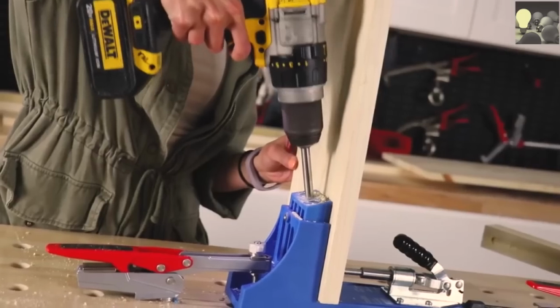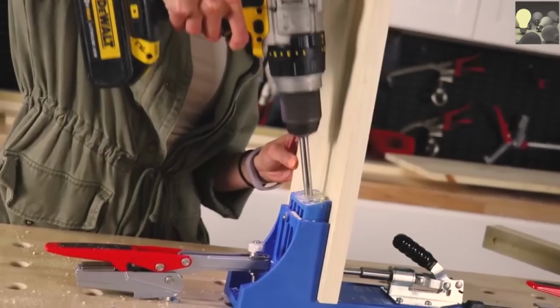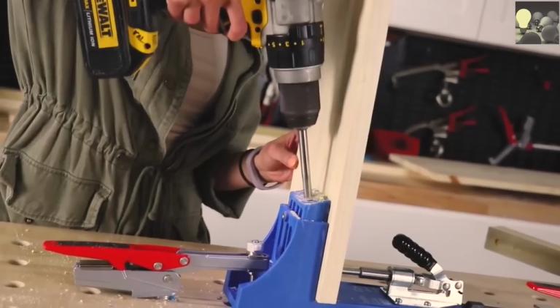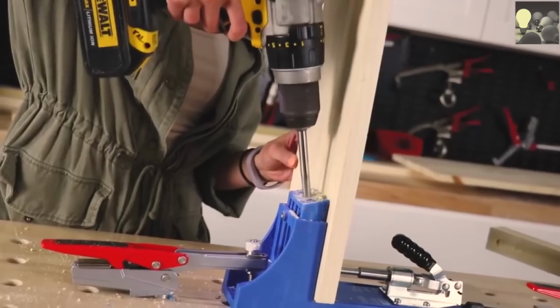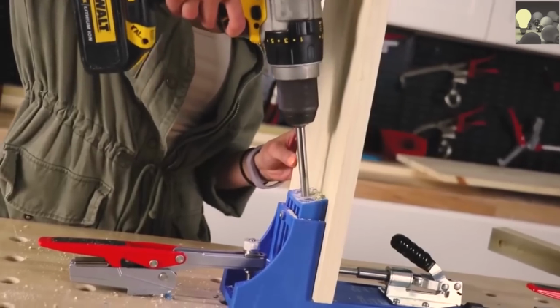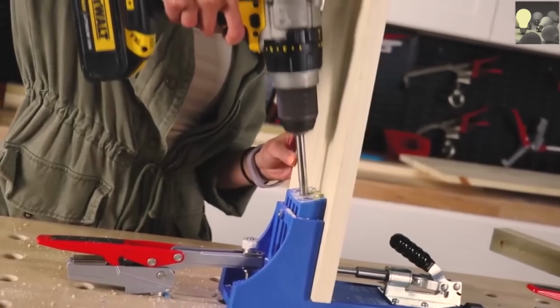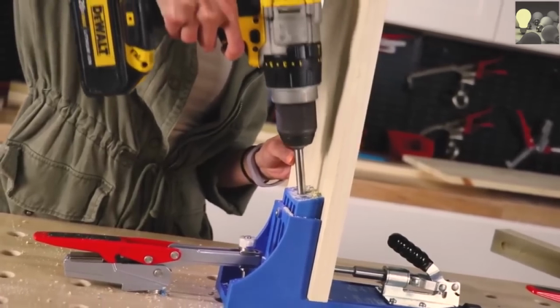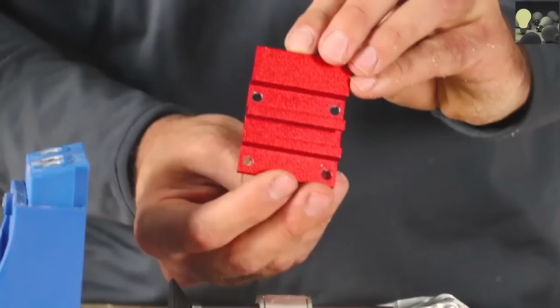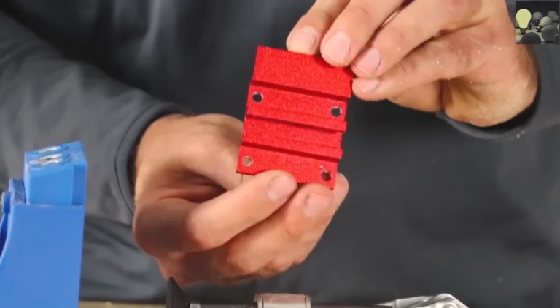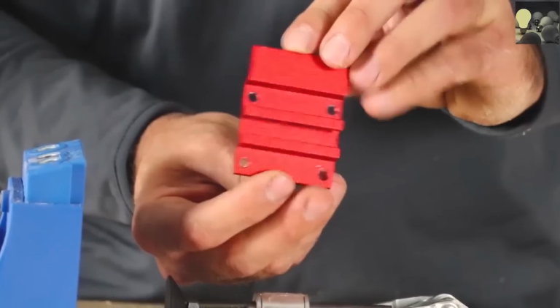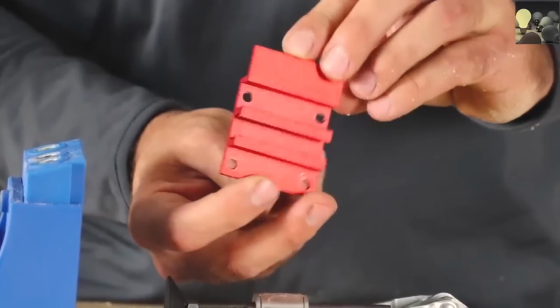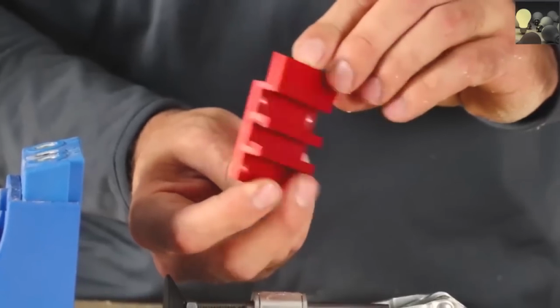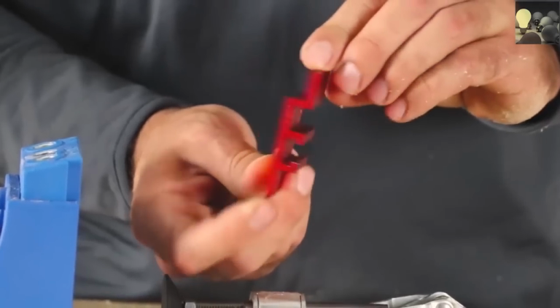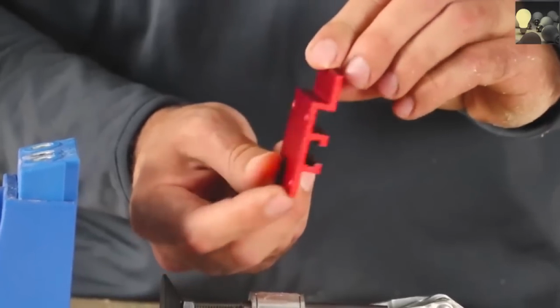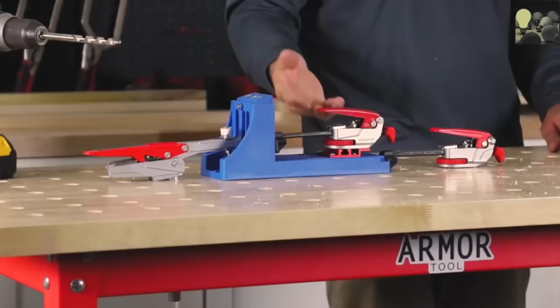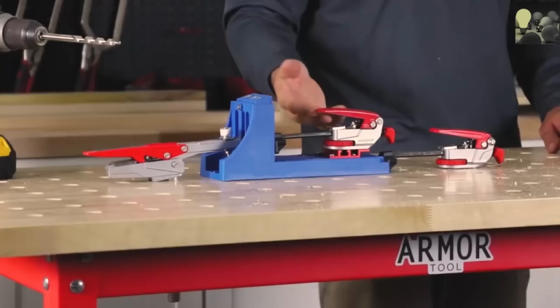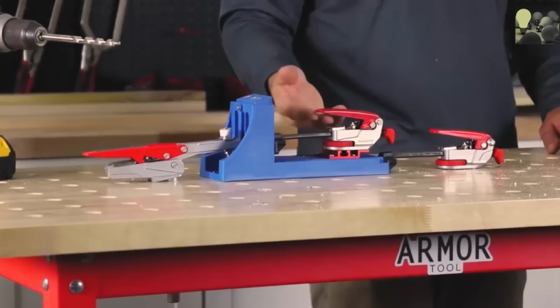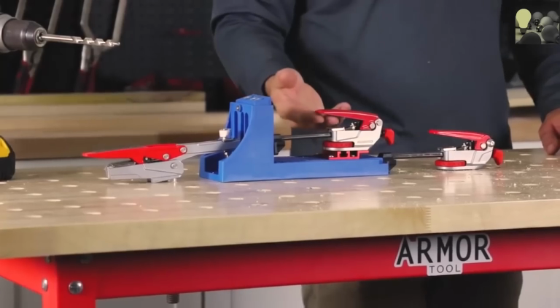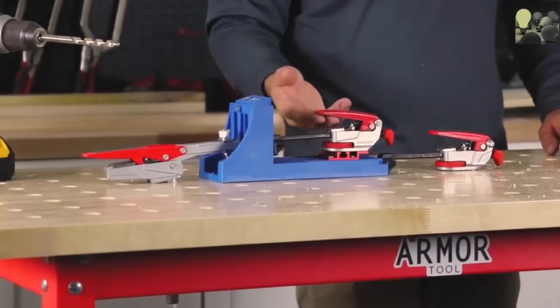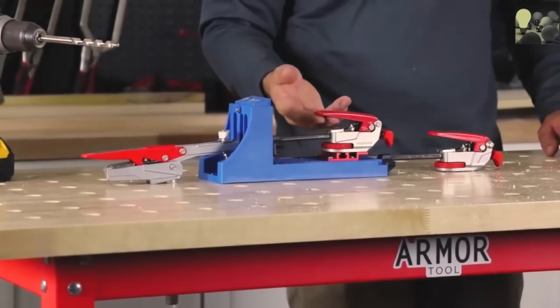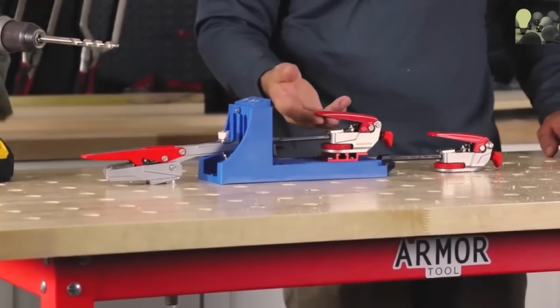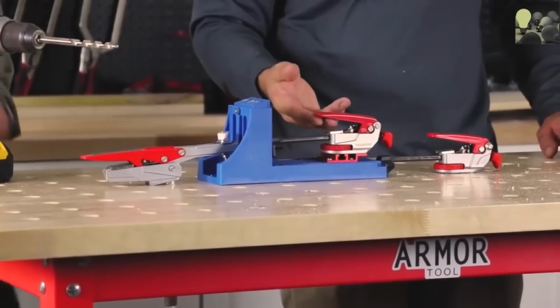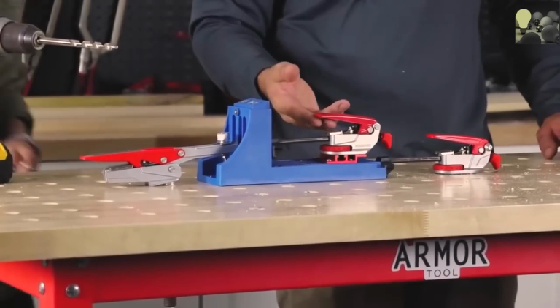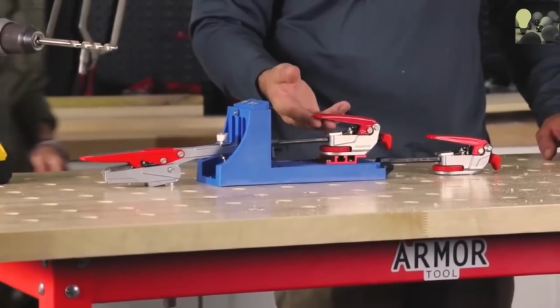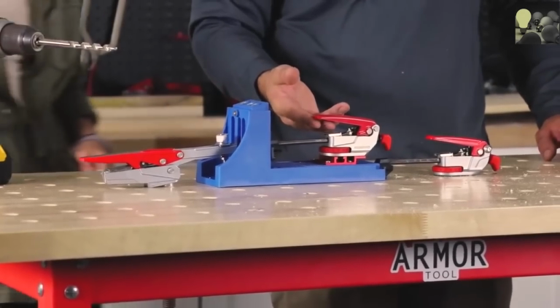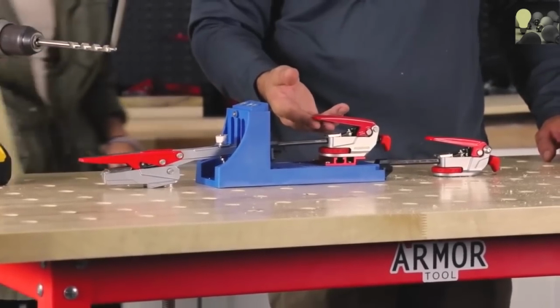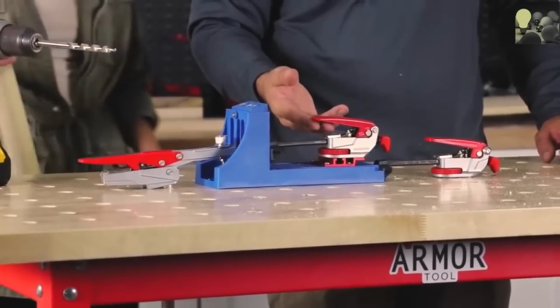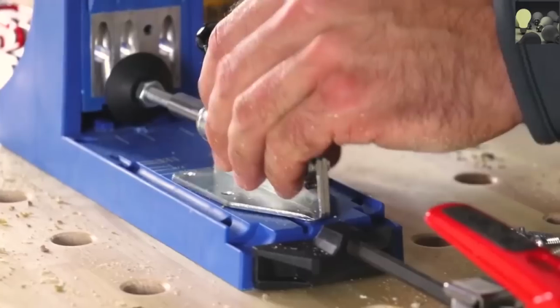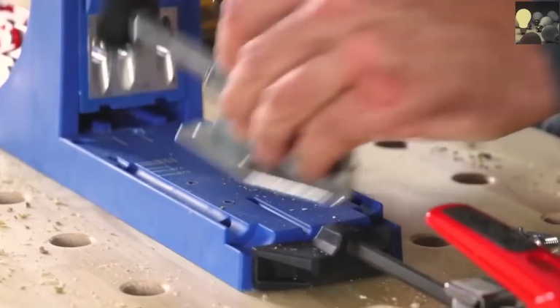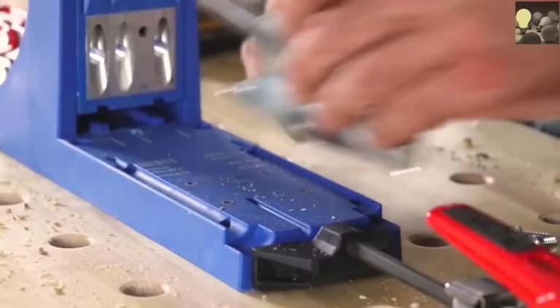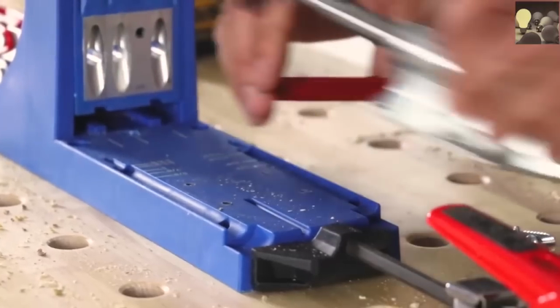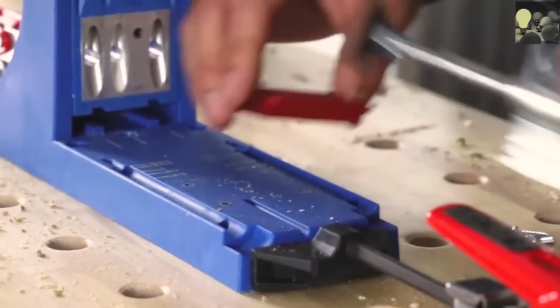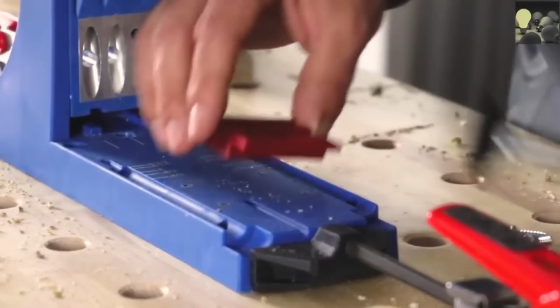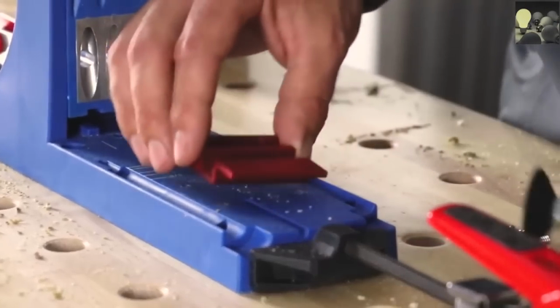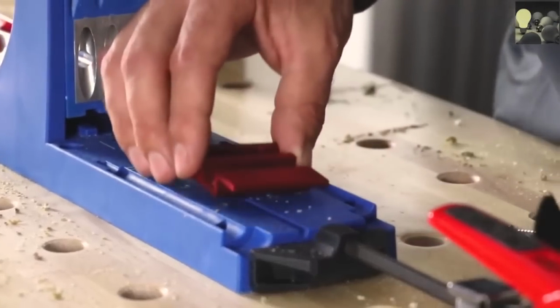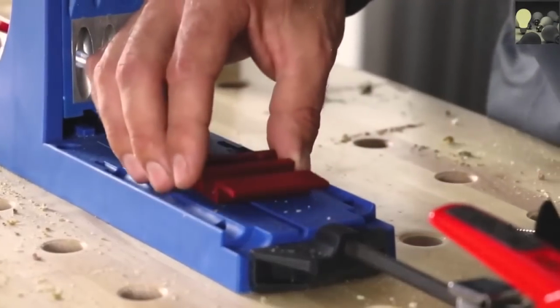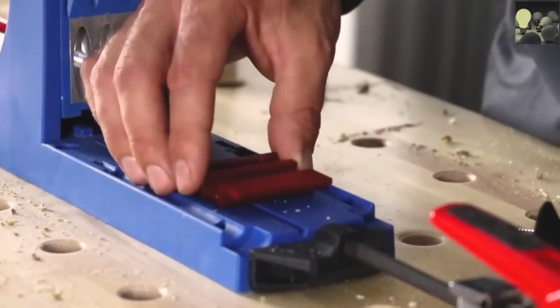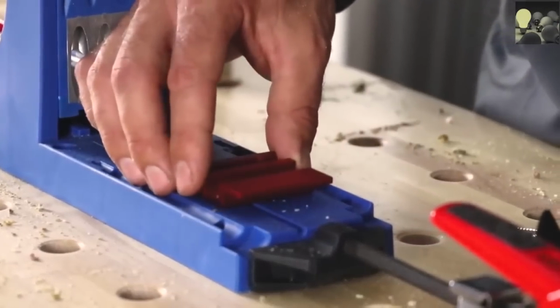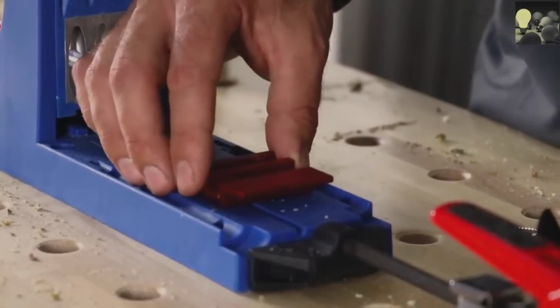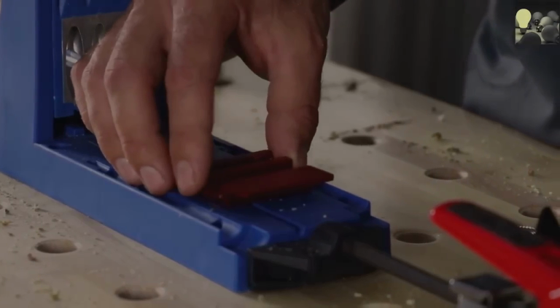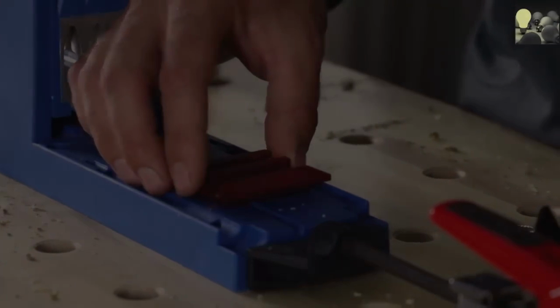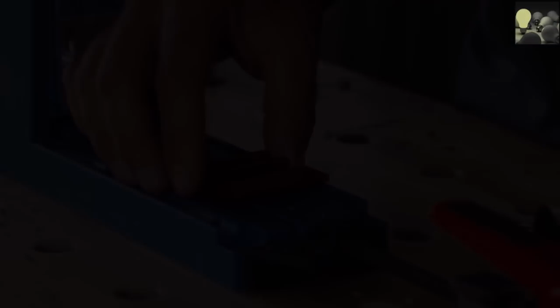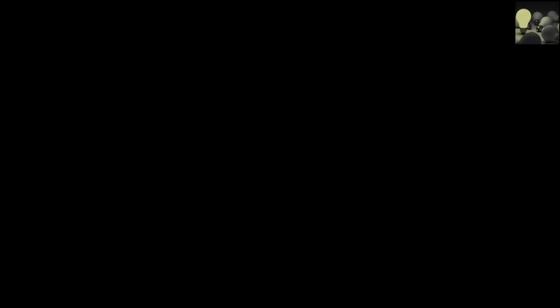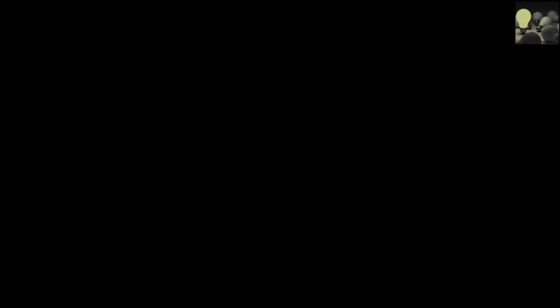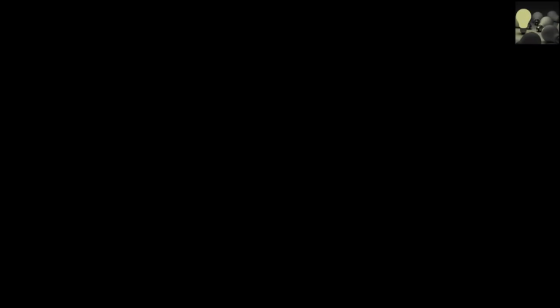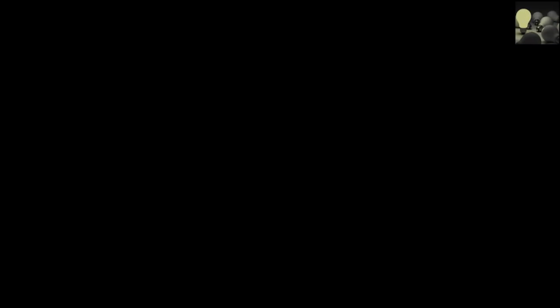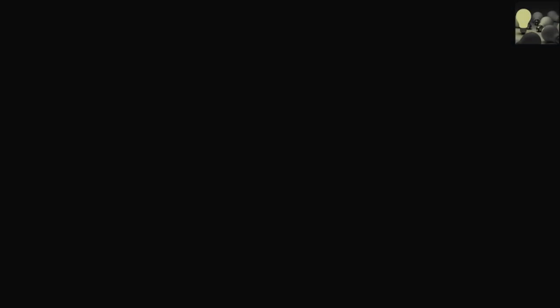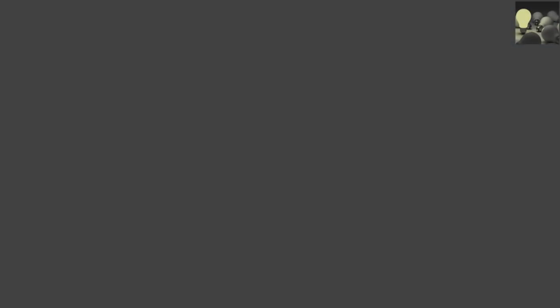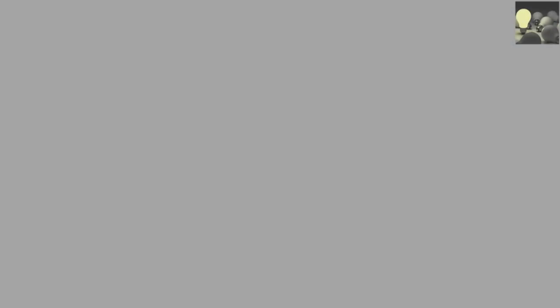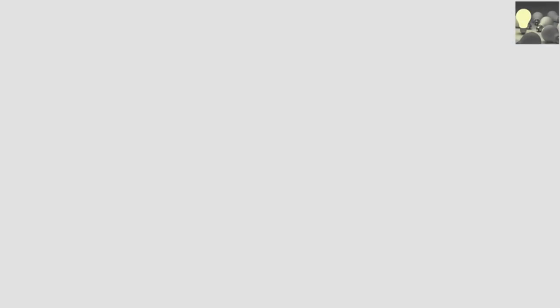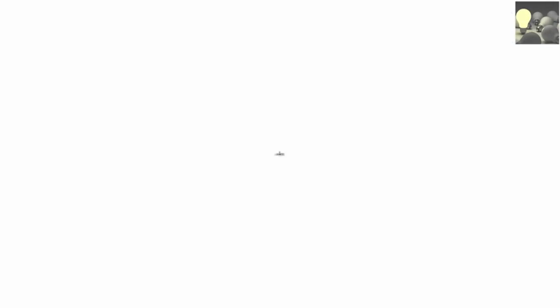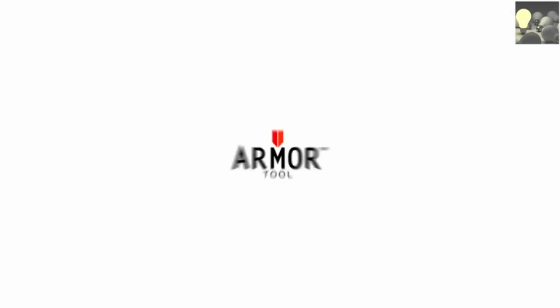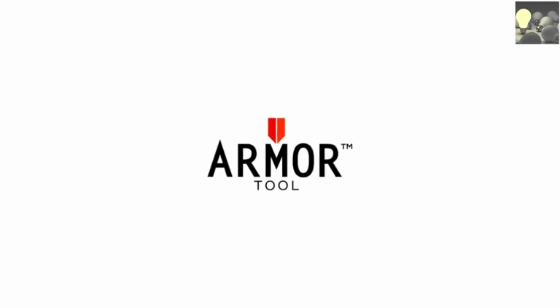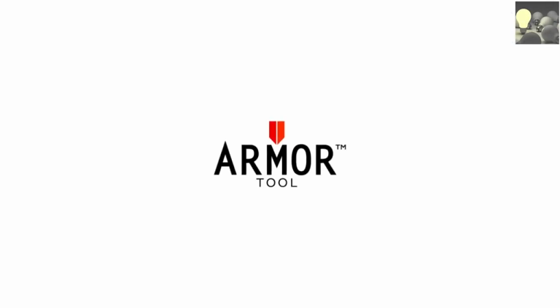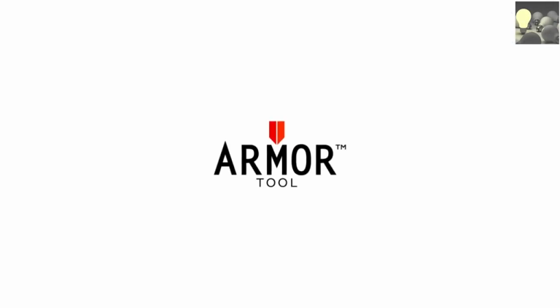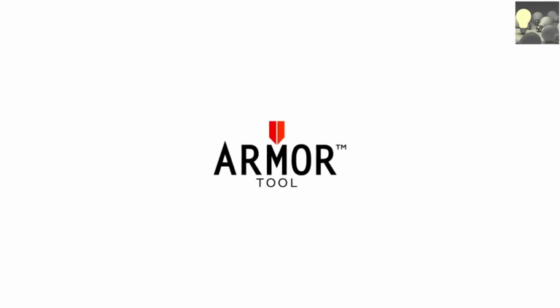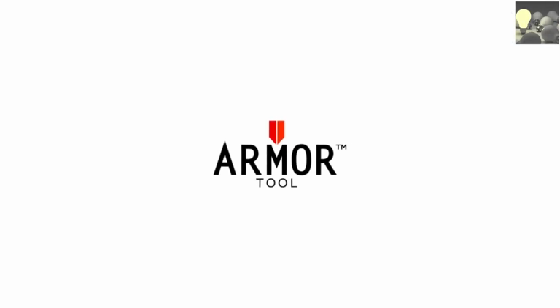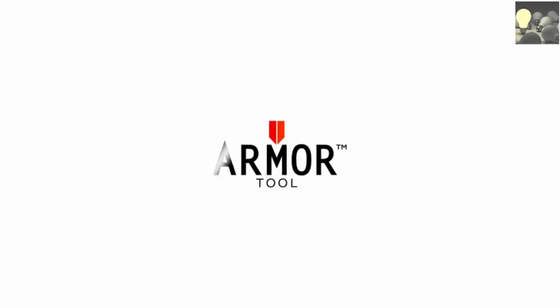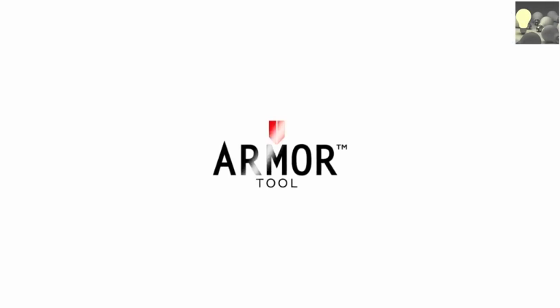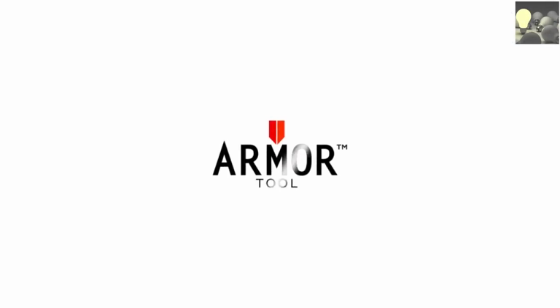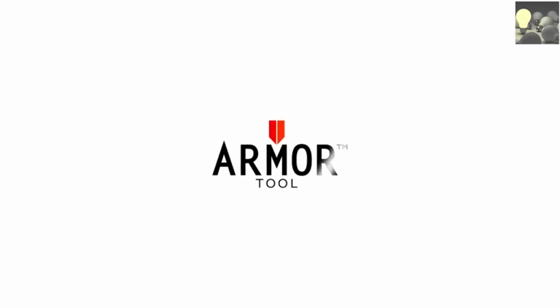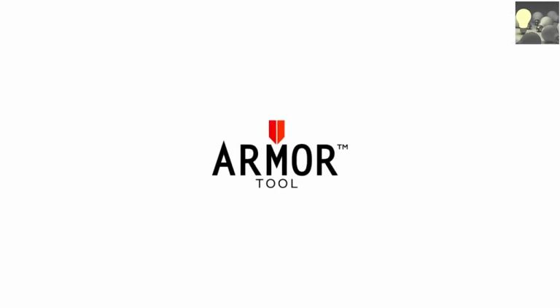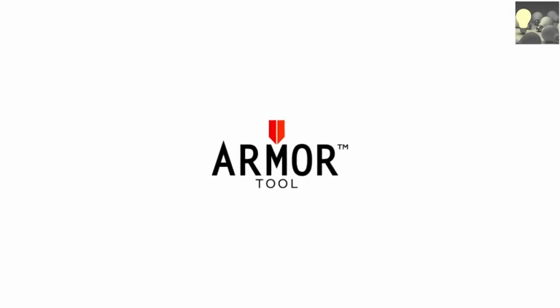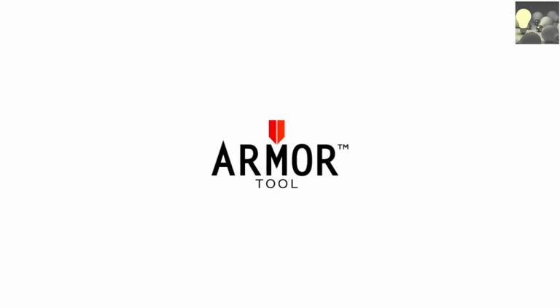Innovation, quality, and efficiency — give your shop the Armour advantage and arm your shop with Armour Tools.